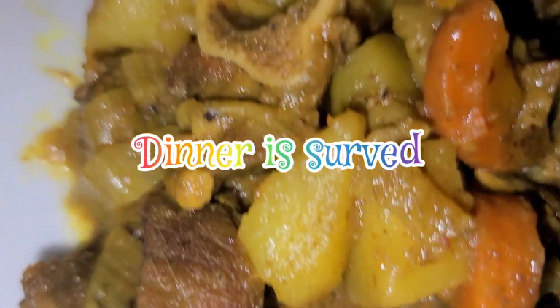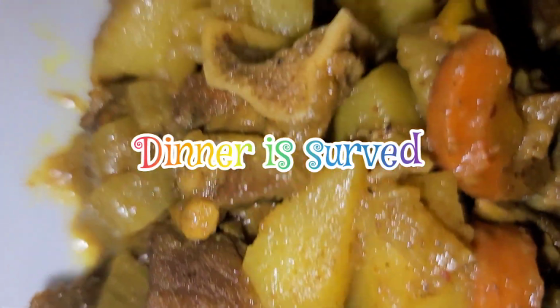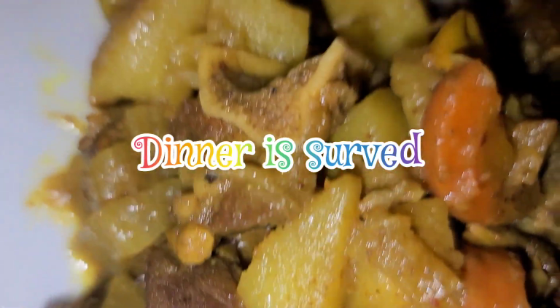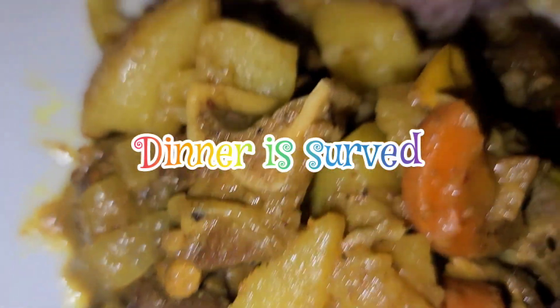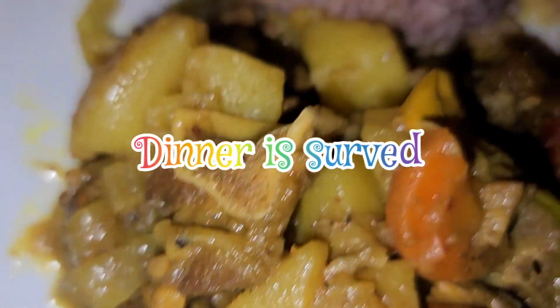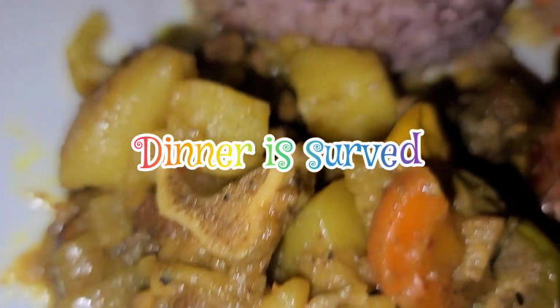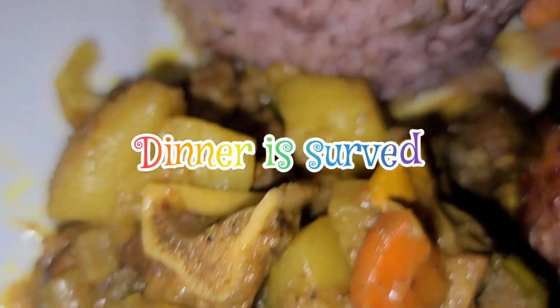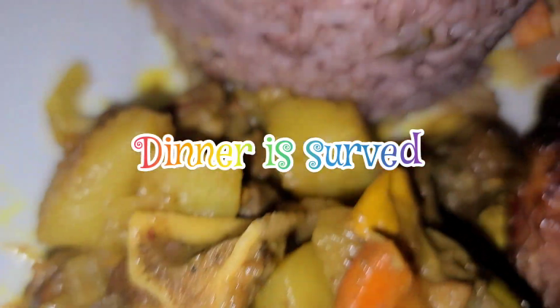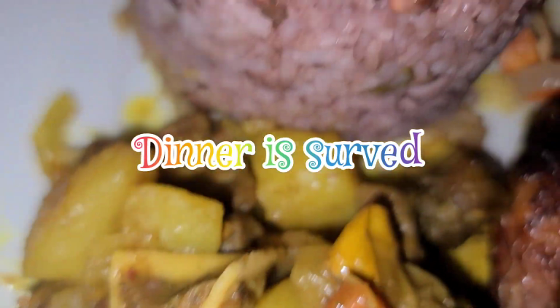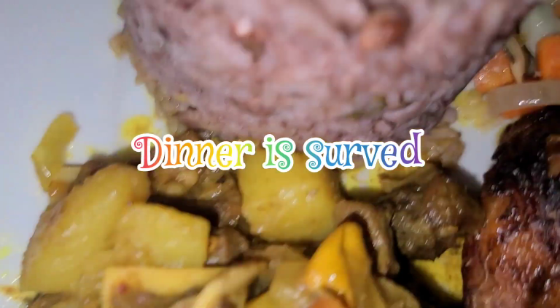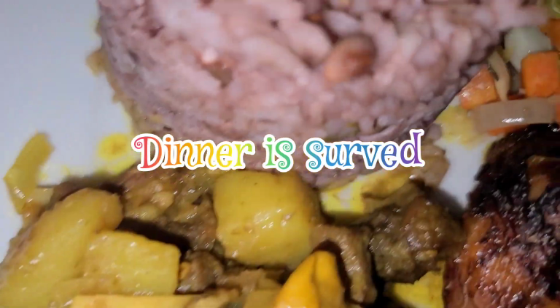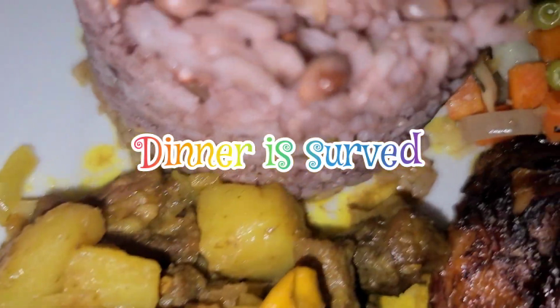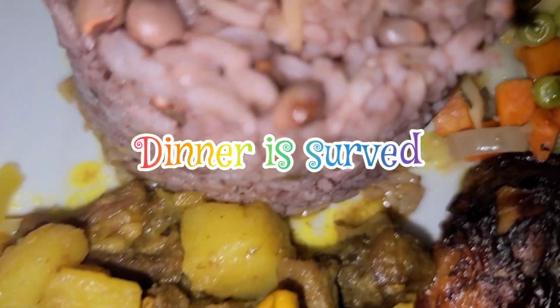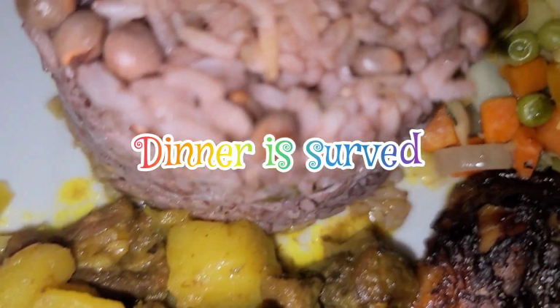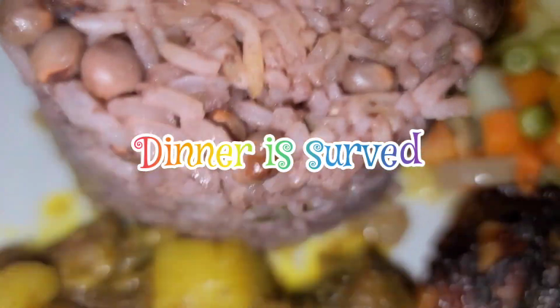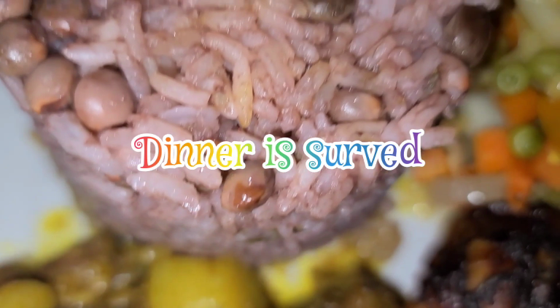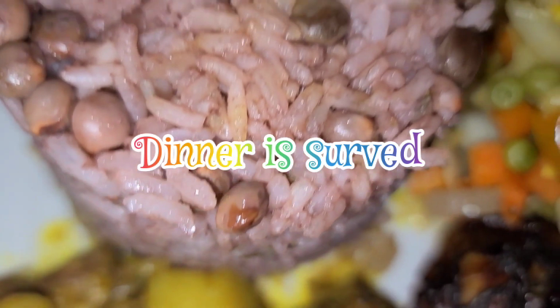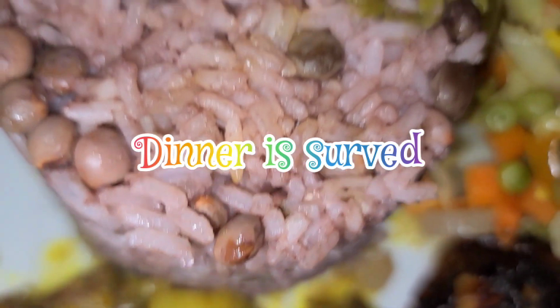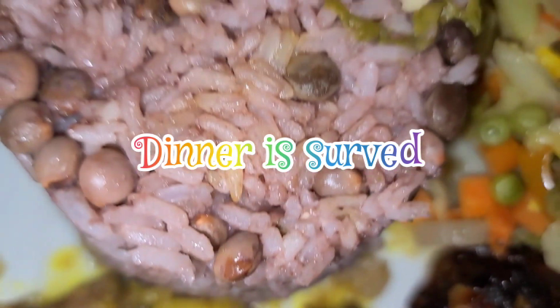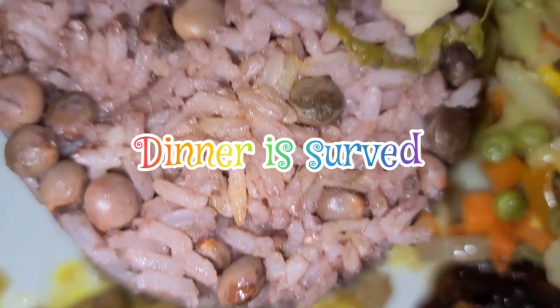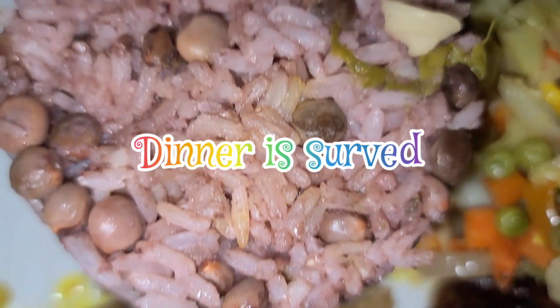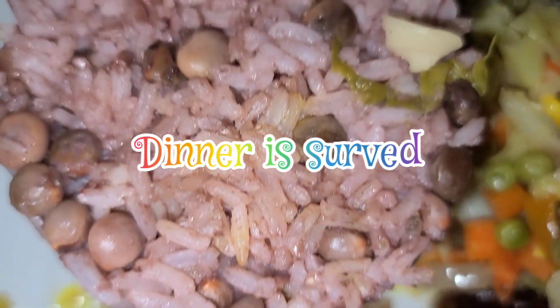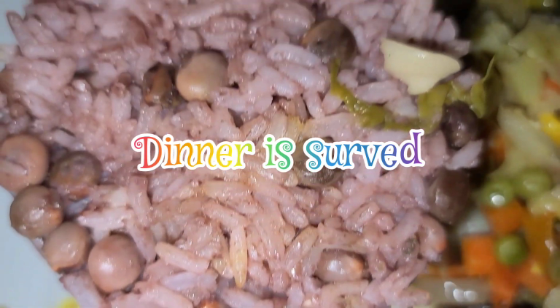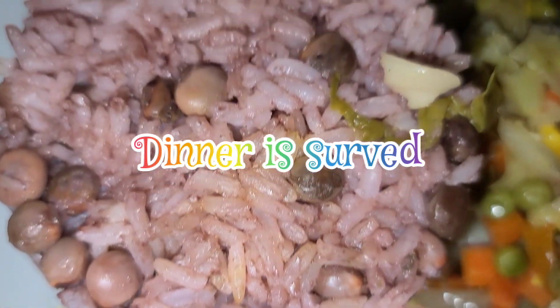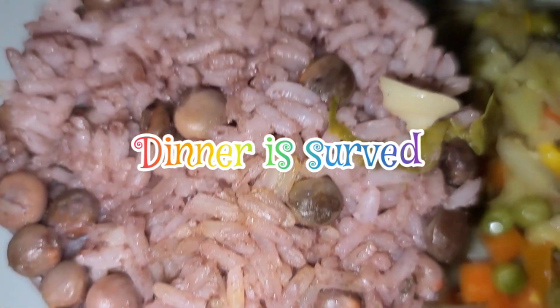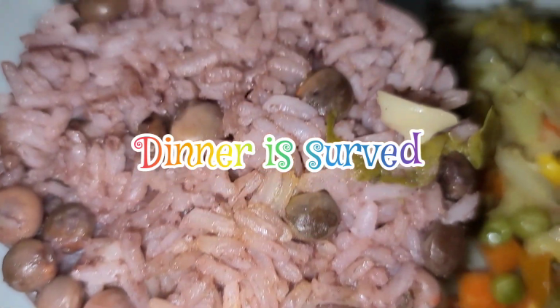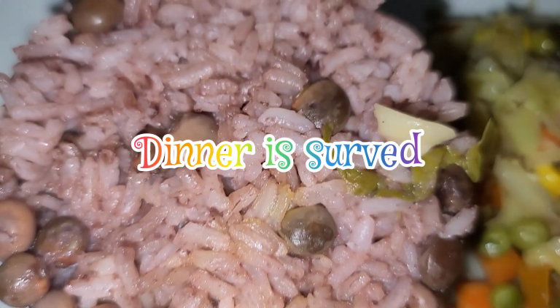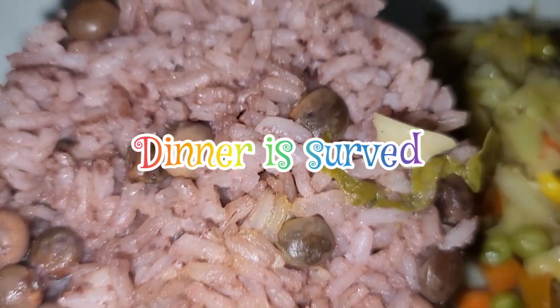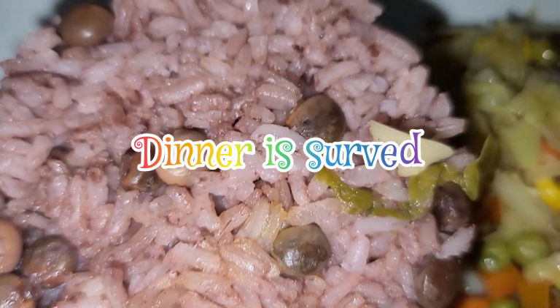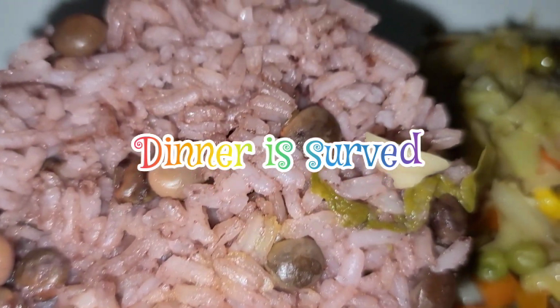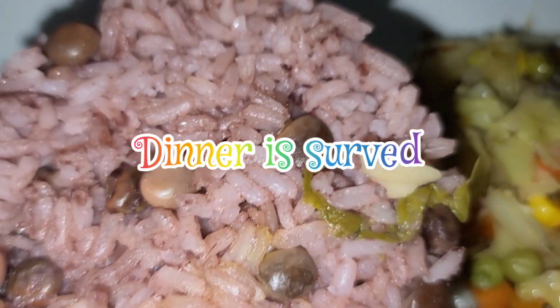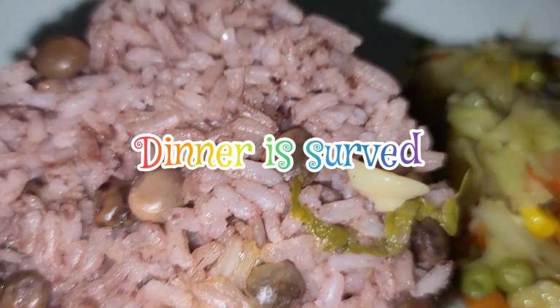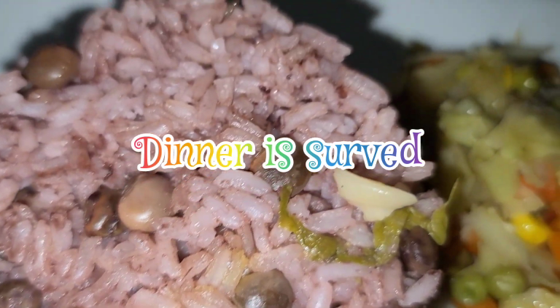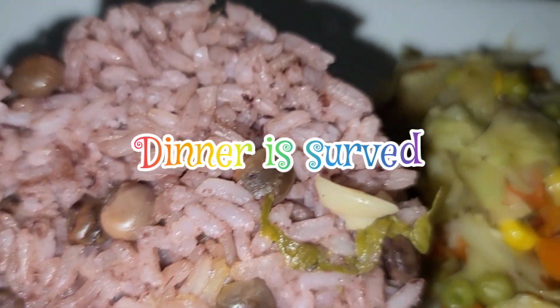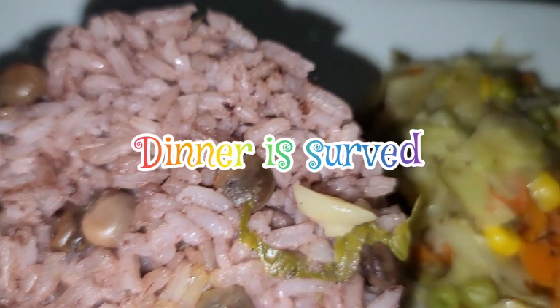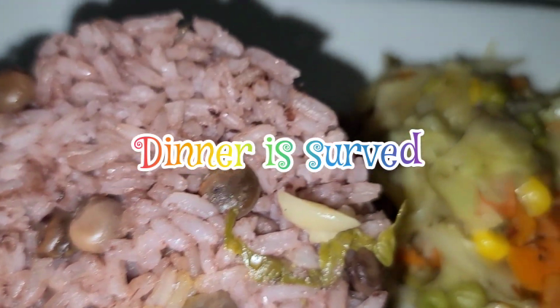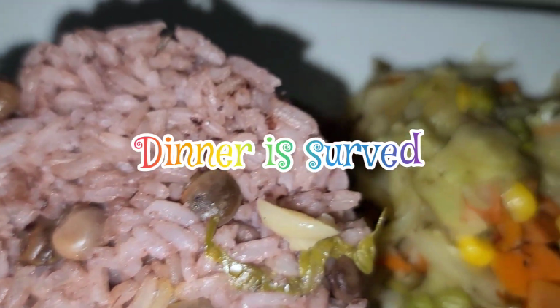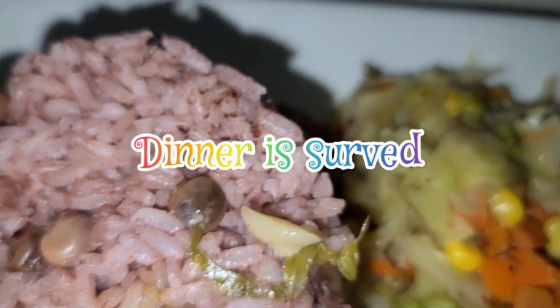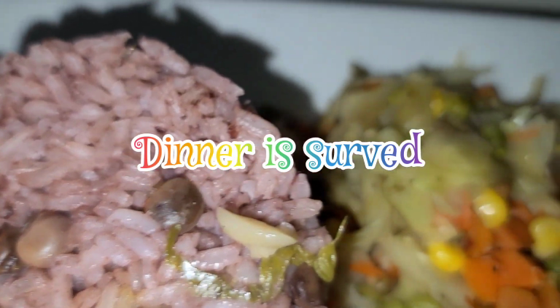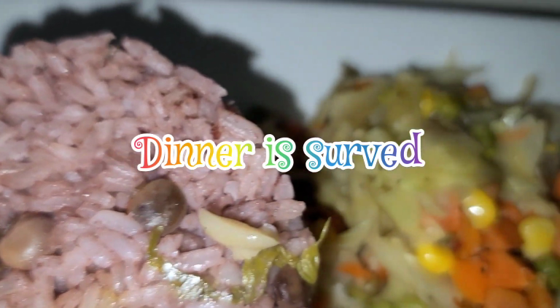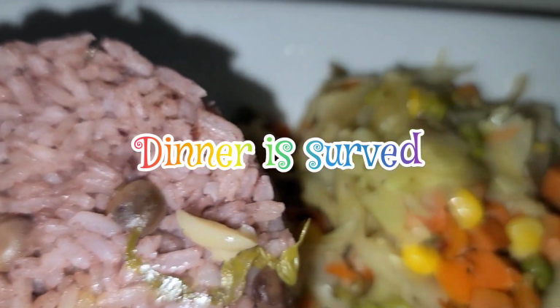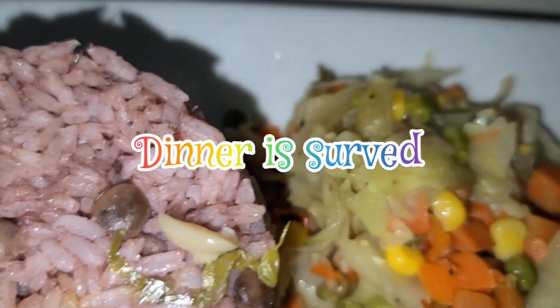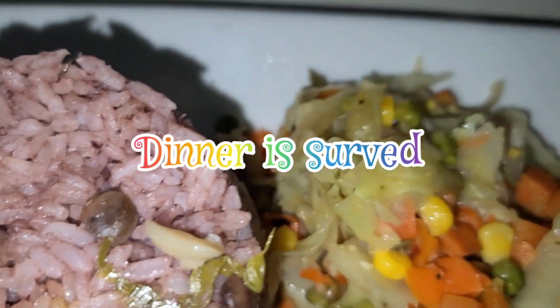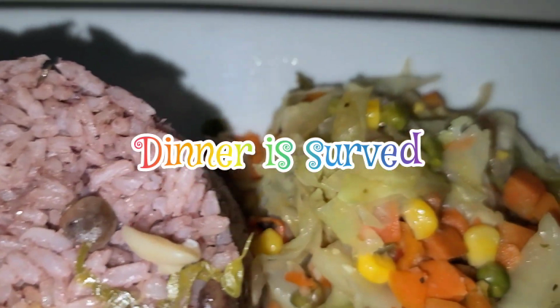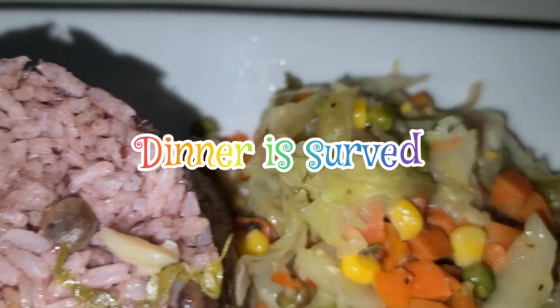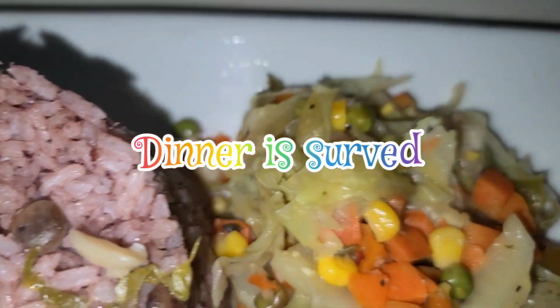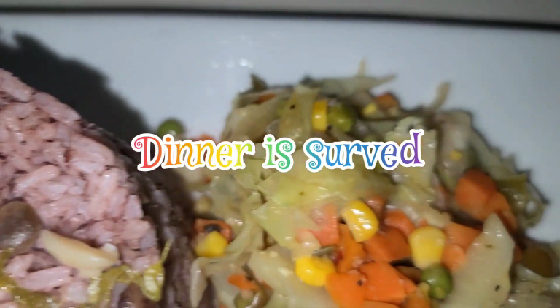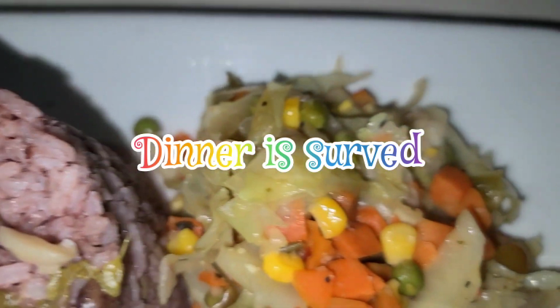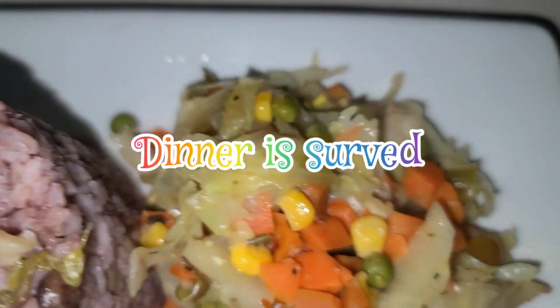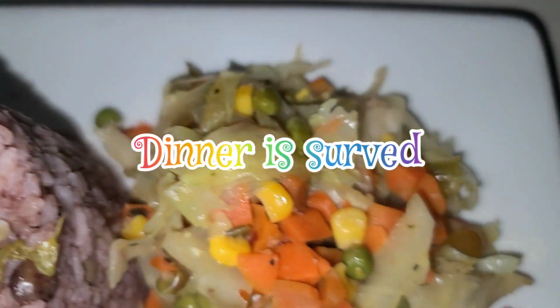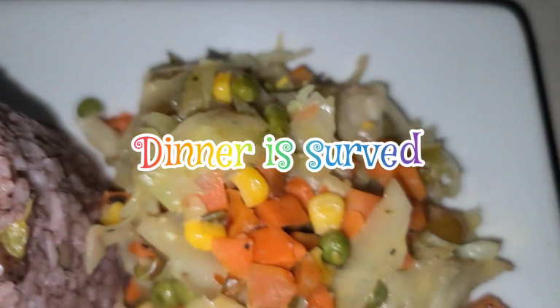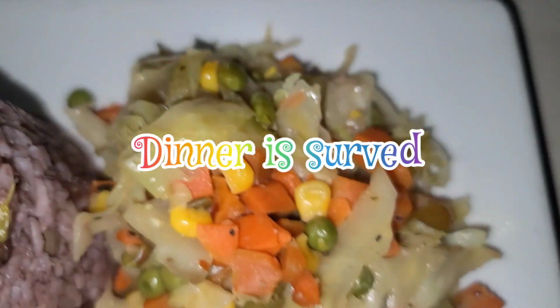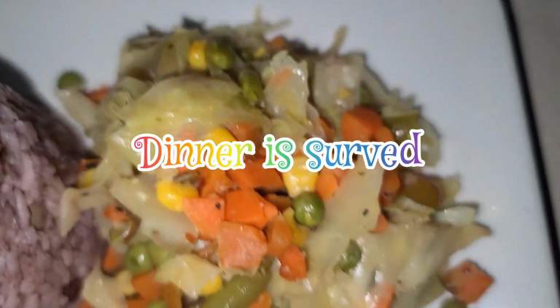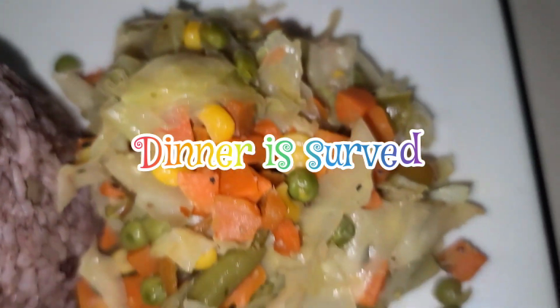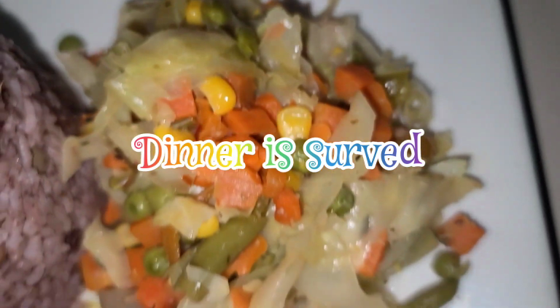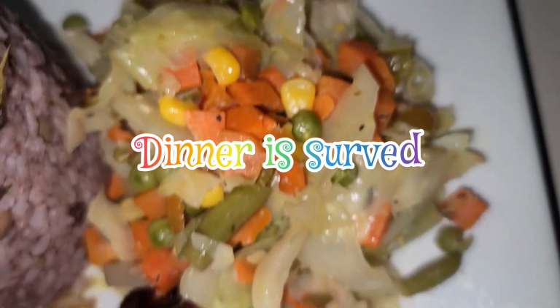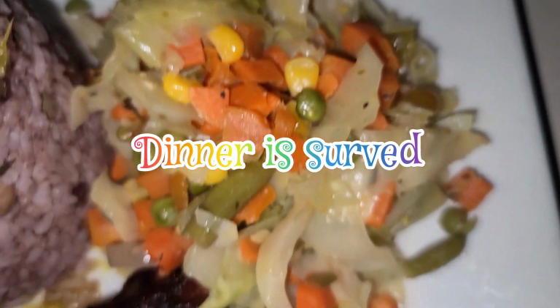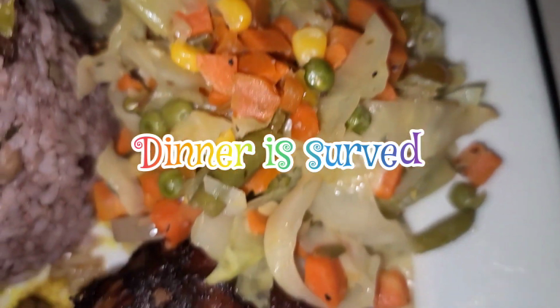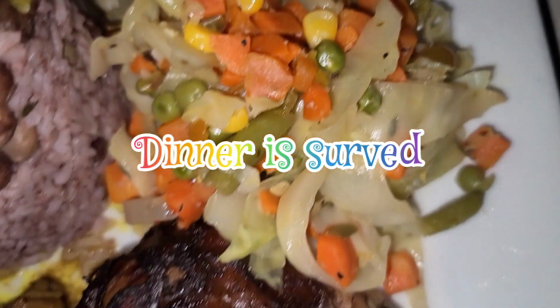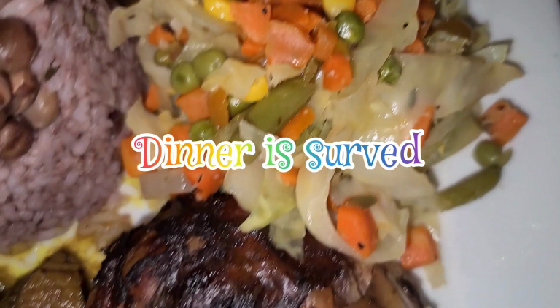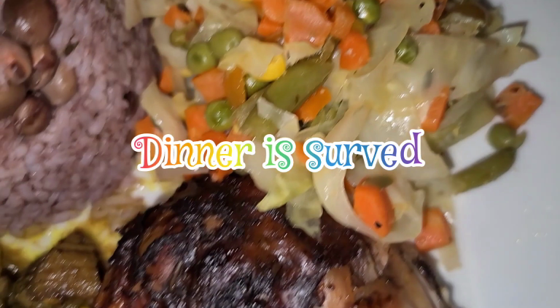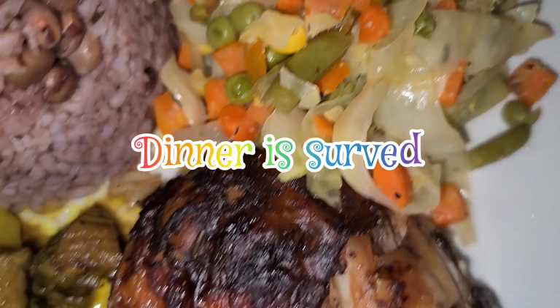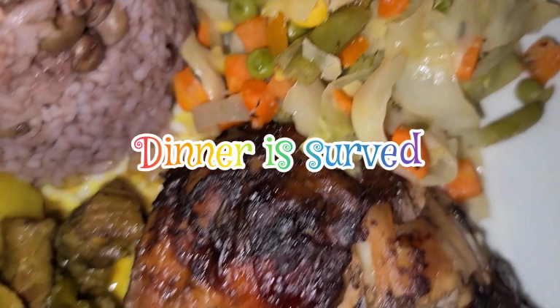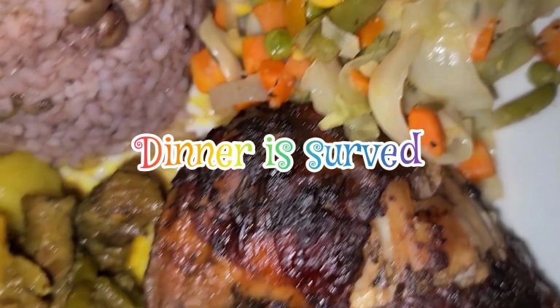Oh yes, I'm coming! Guys, here it is. That's my Sunday dinner.